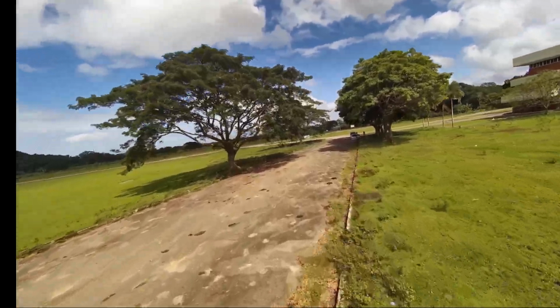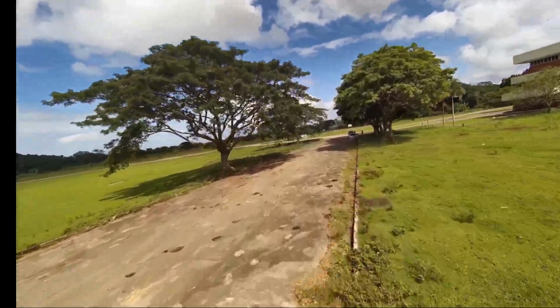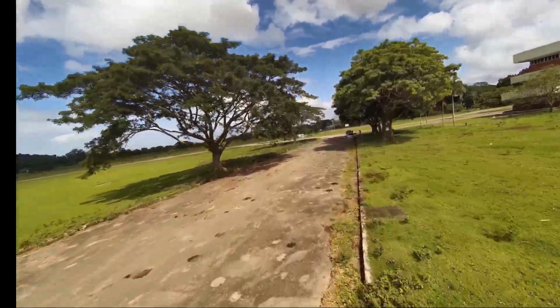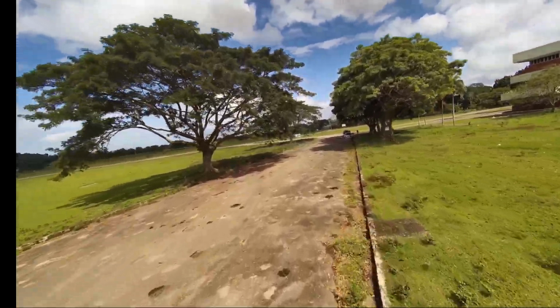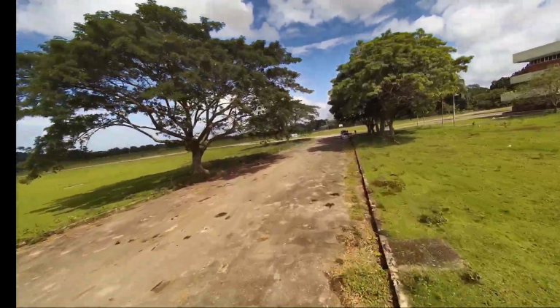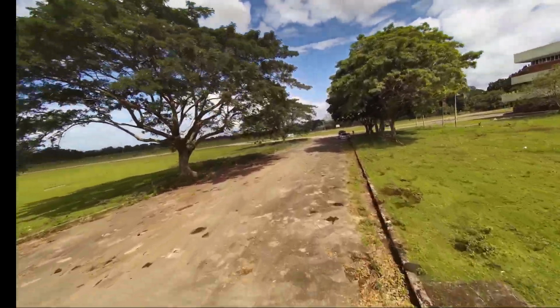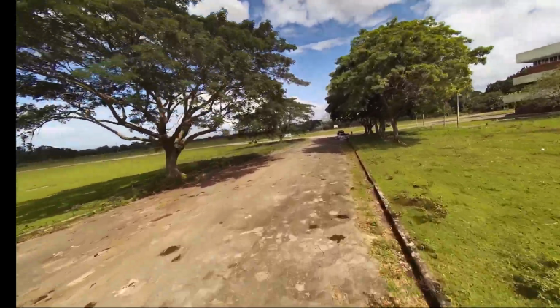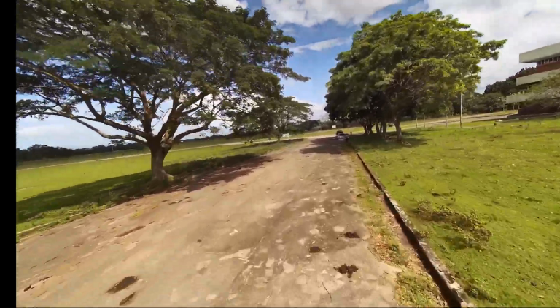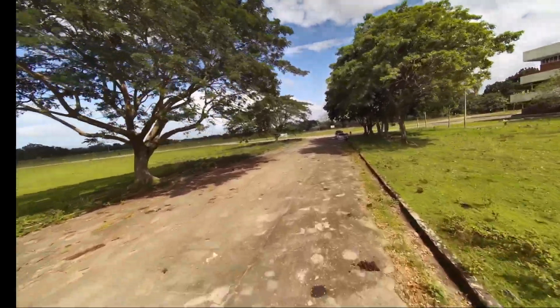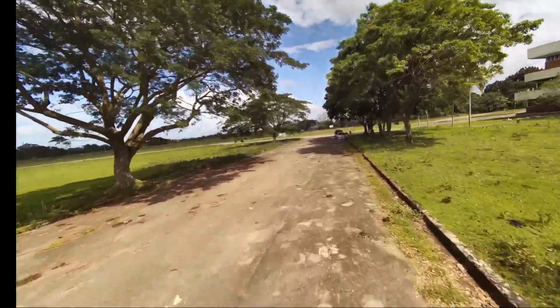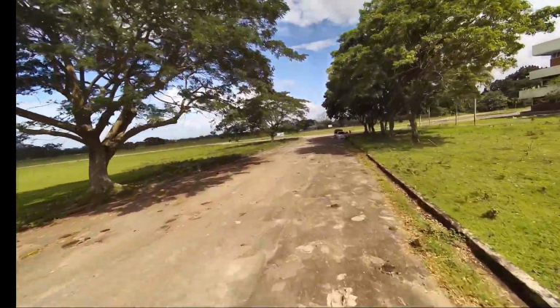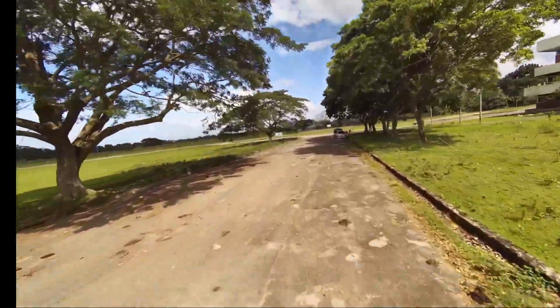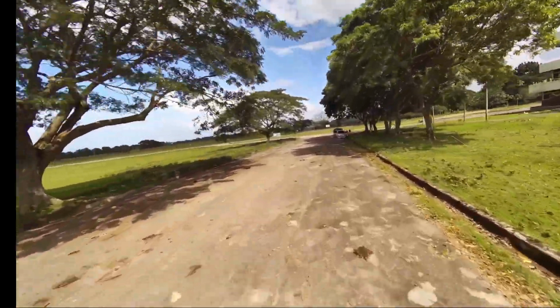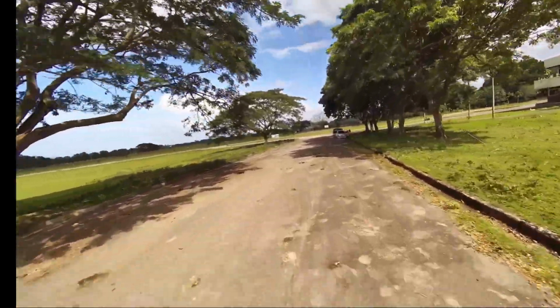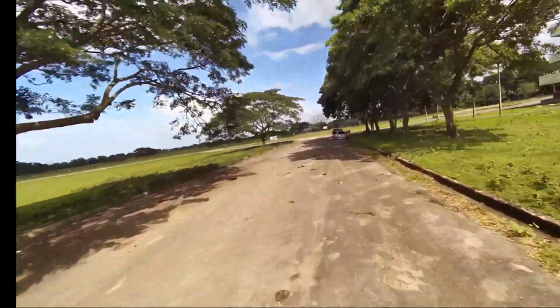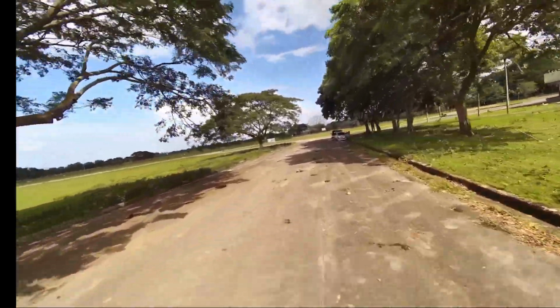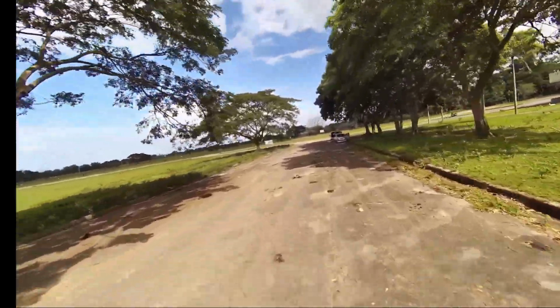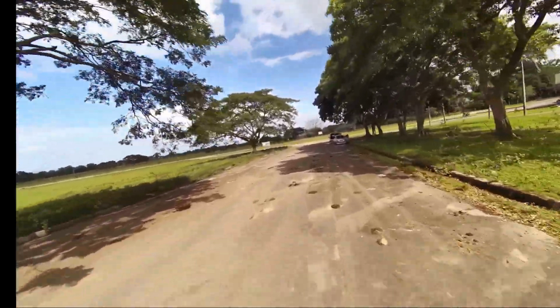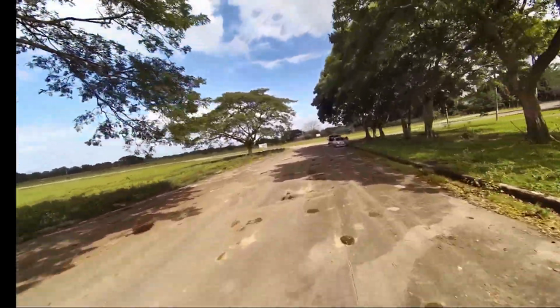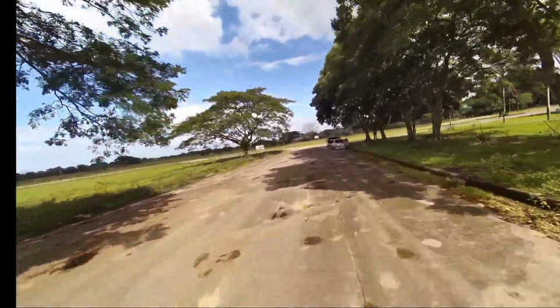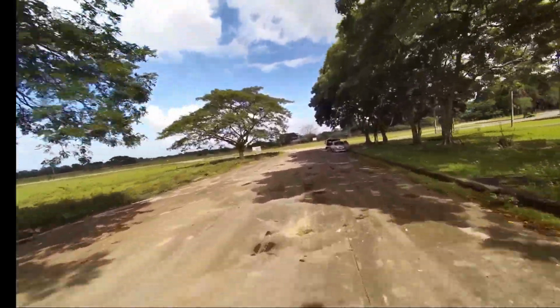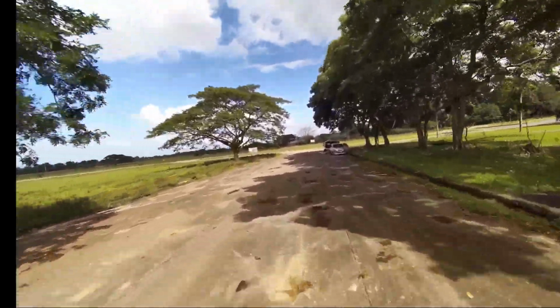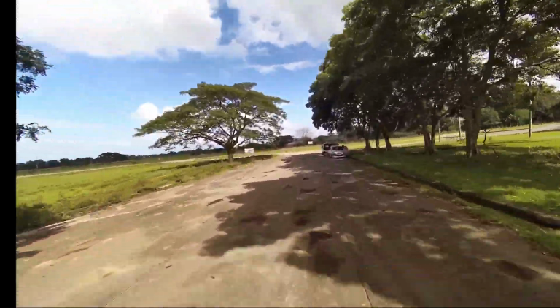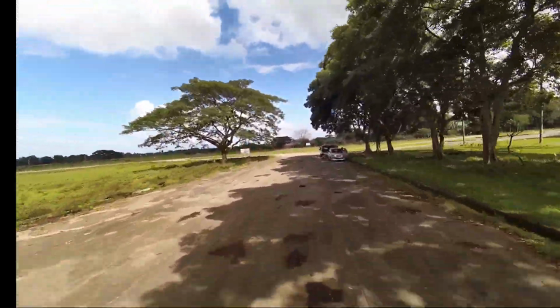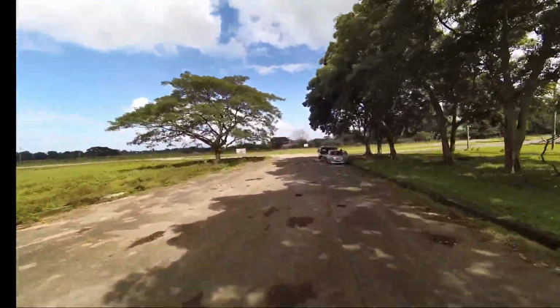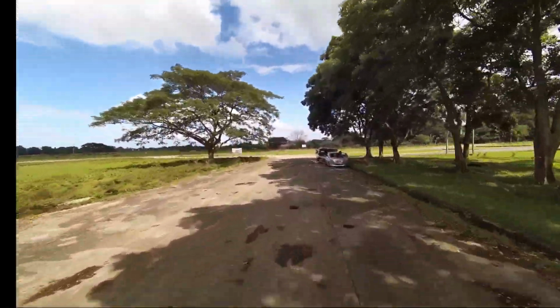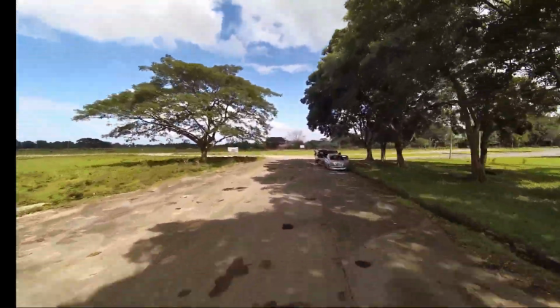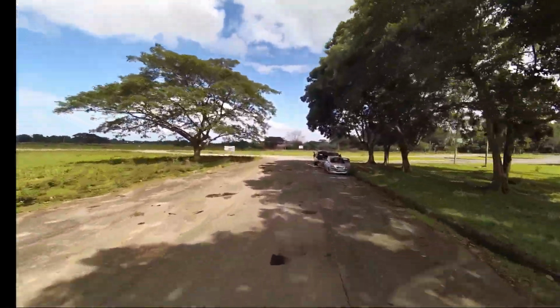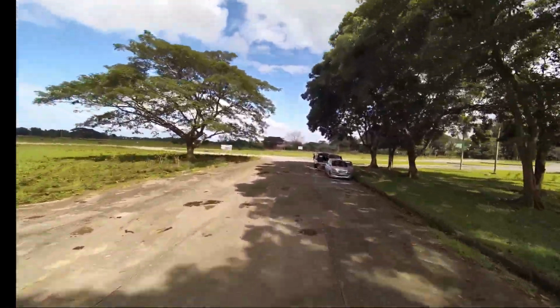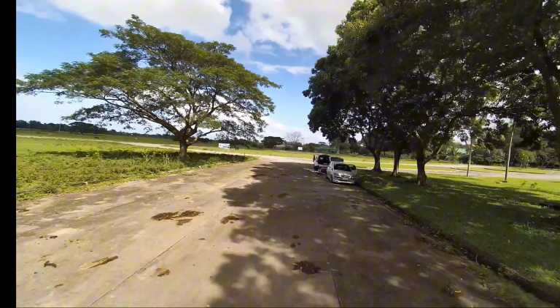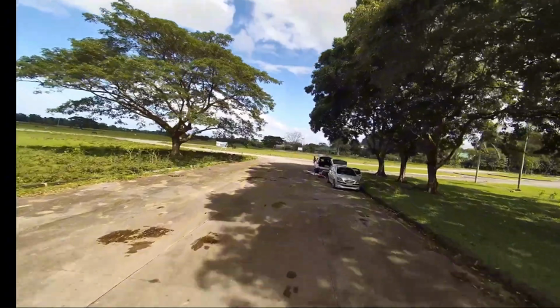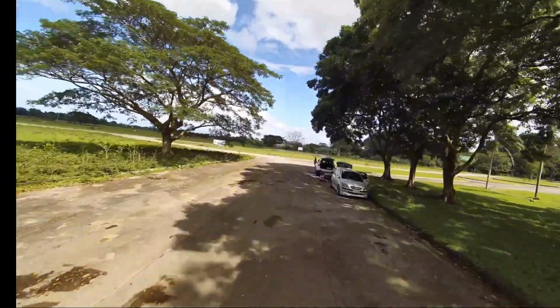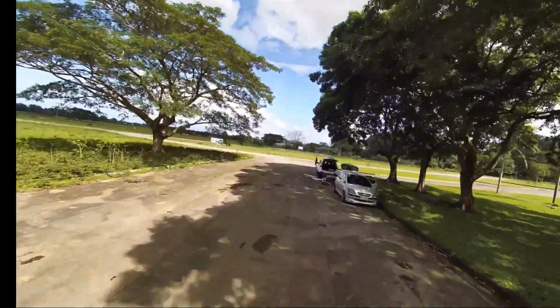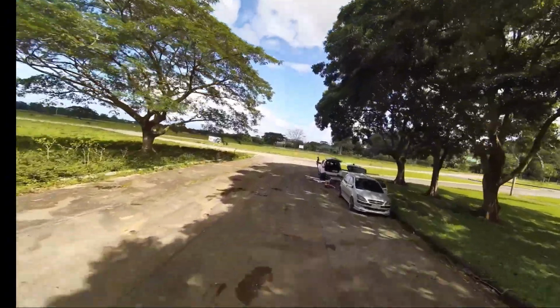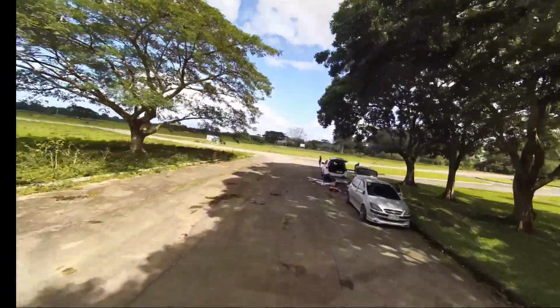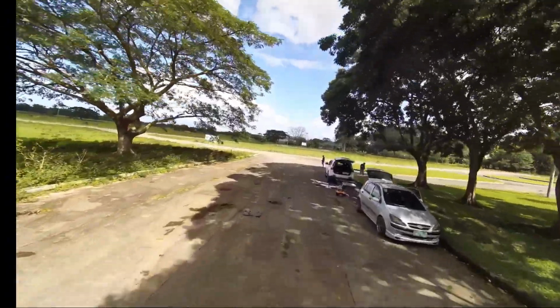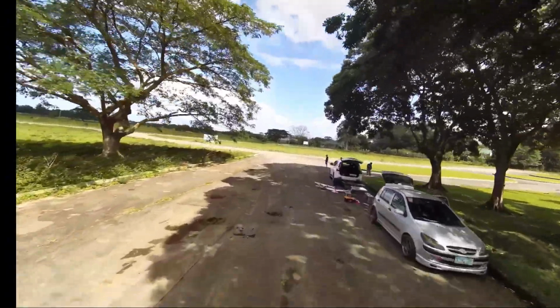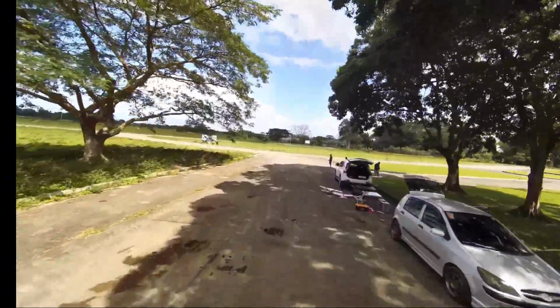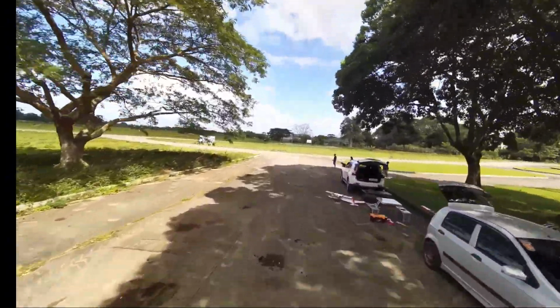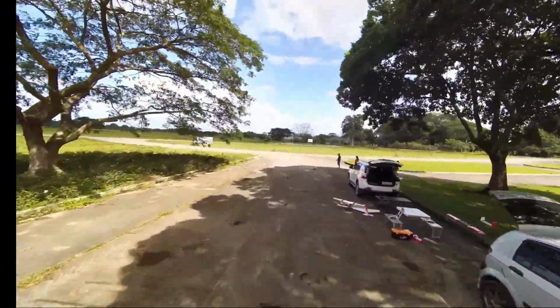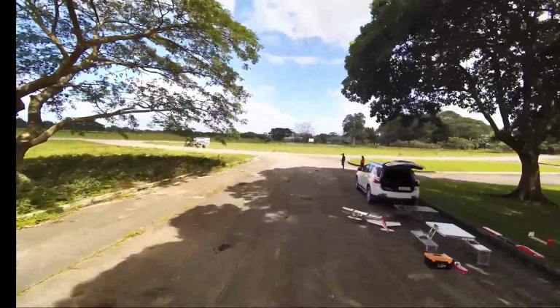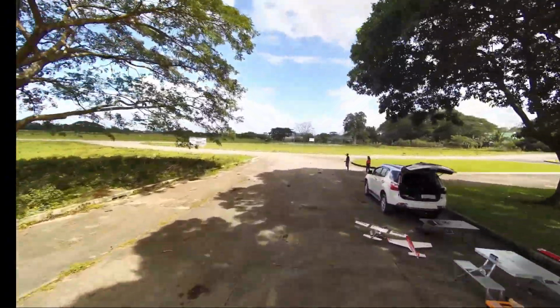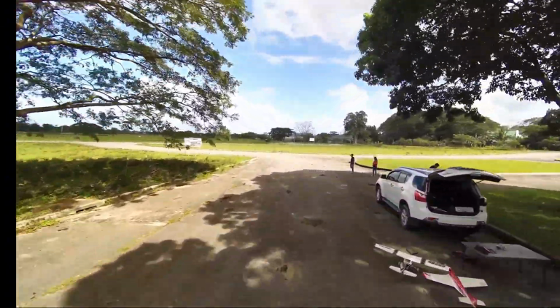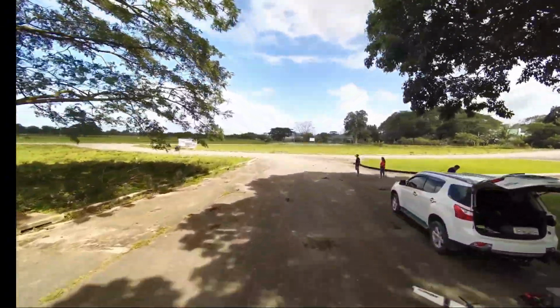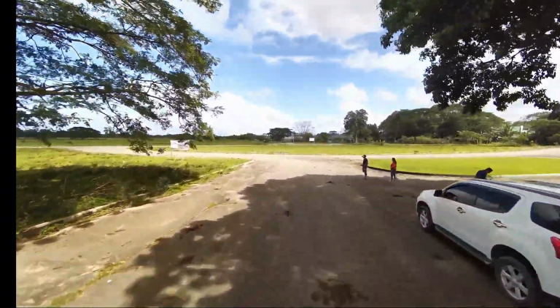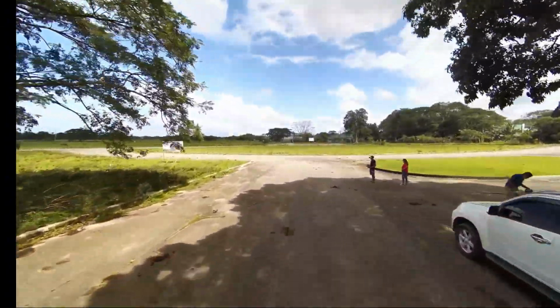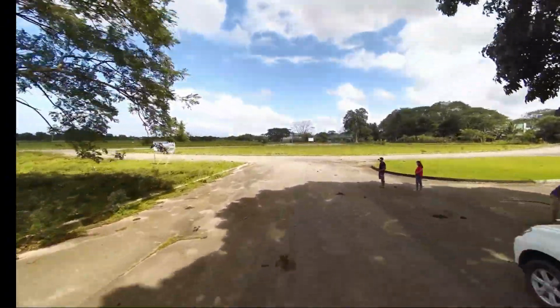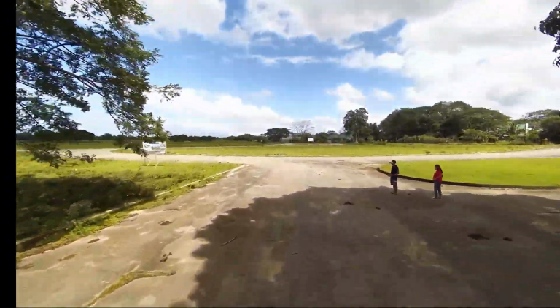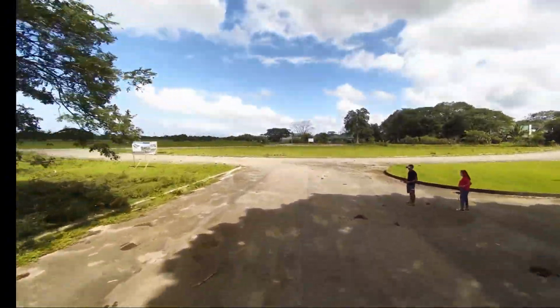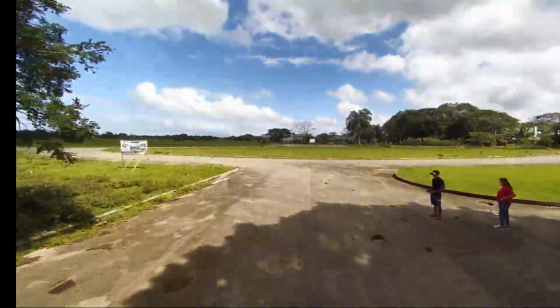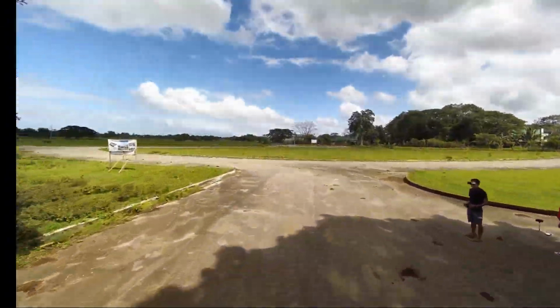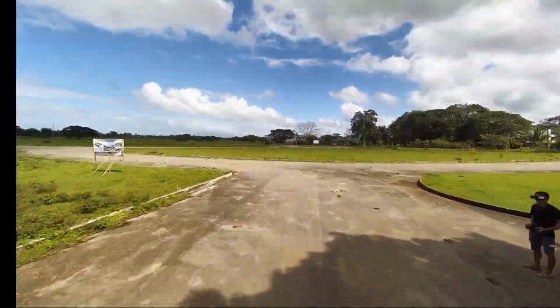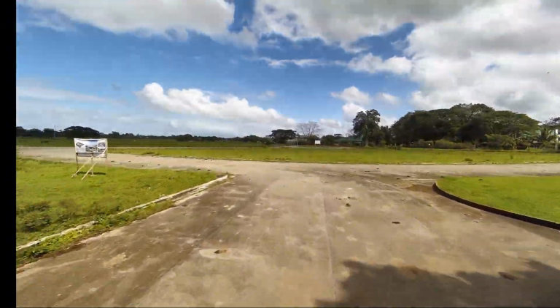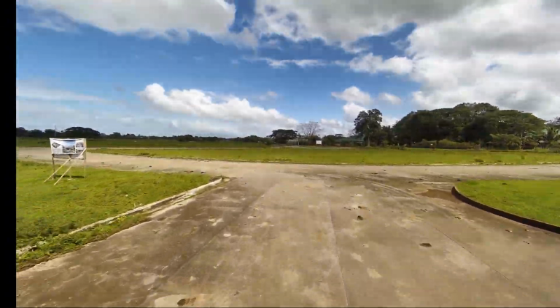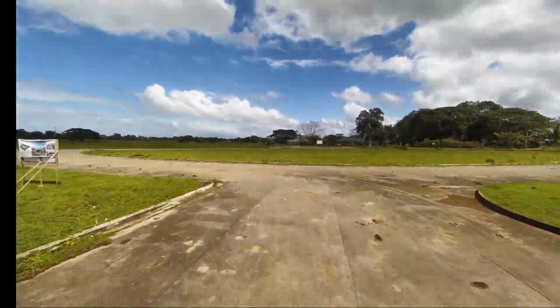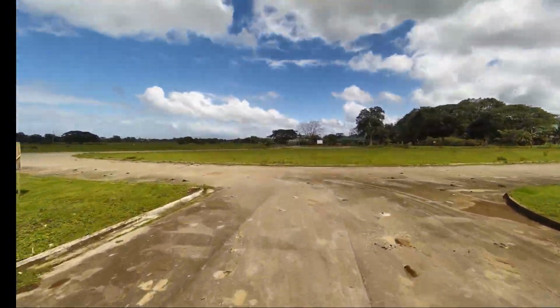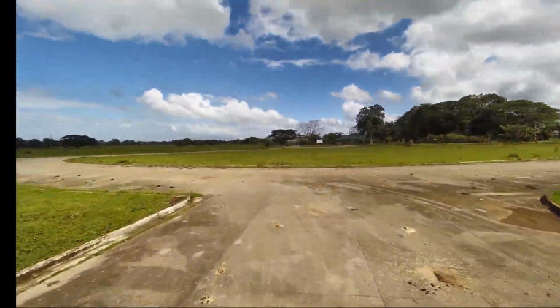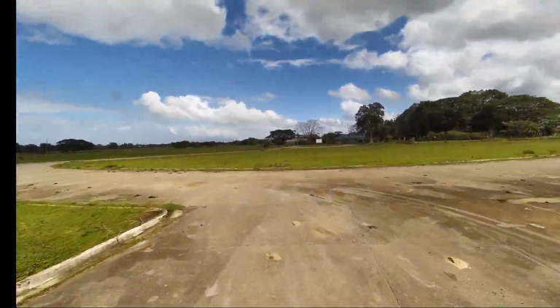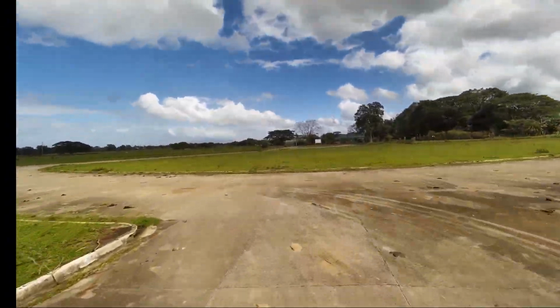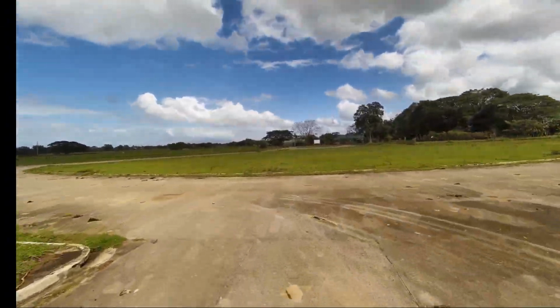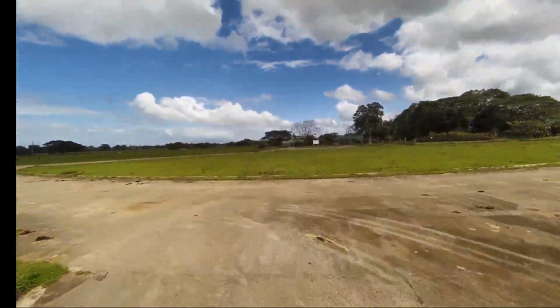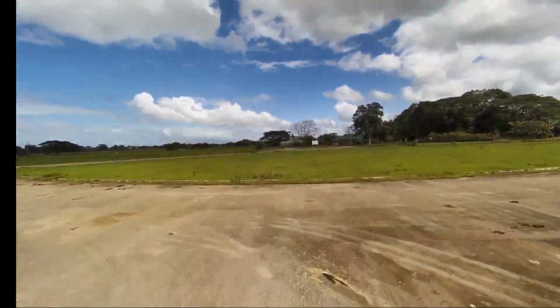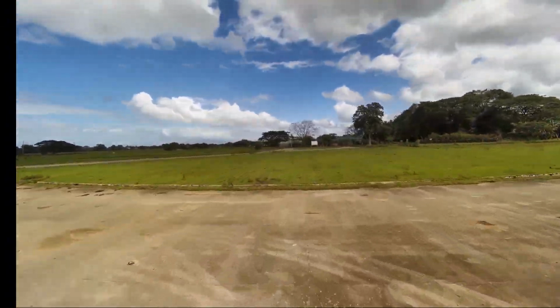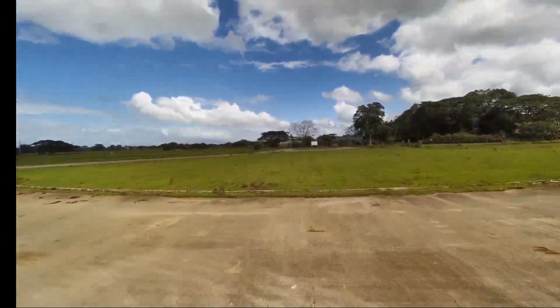The ND8 filter also made a difference in the color of the image, also reducing the risk of overexposures.